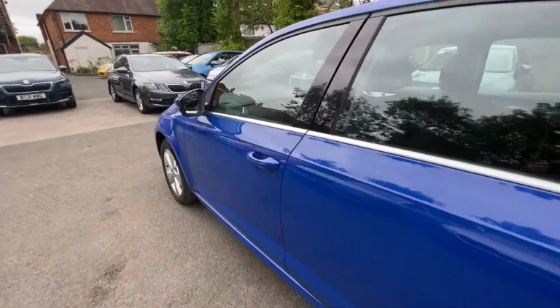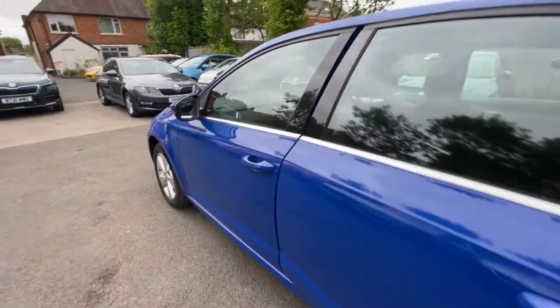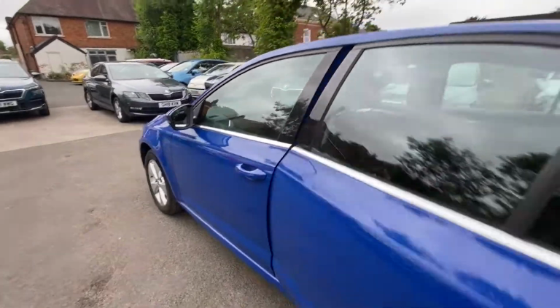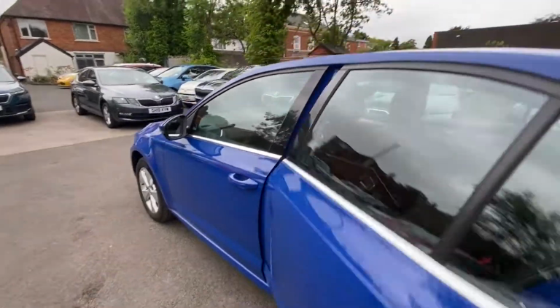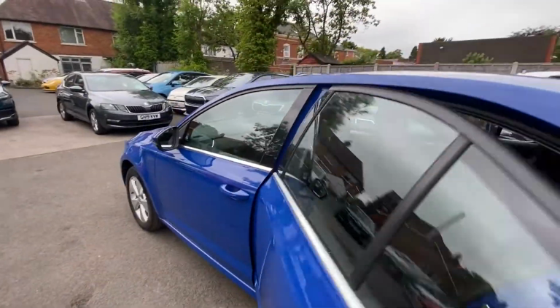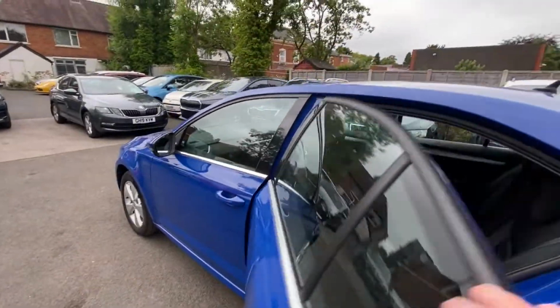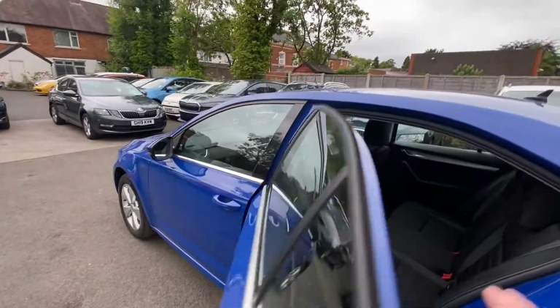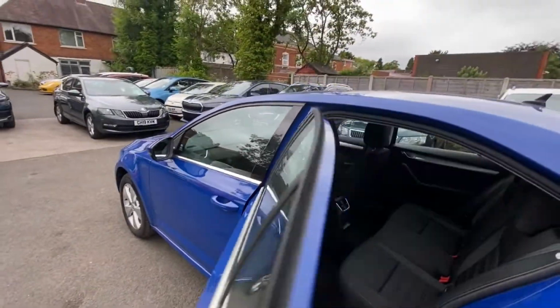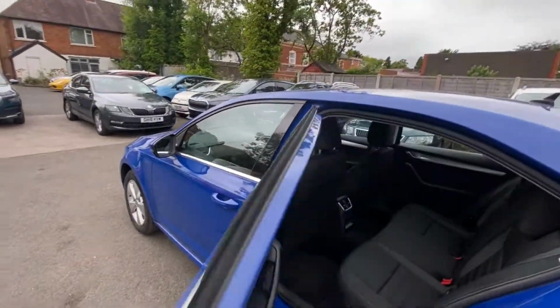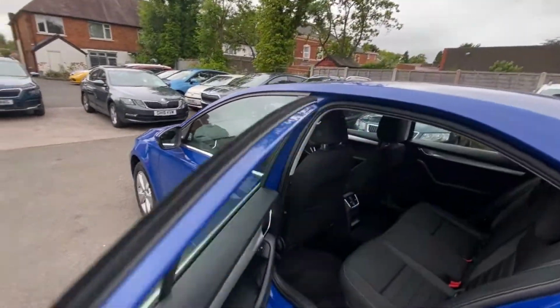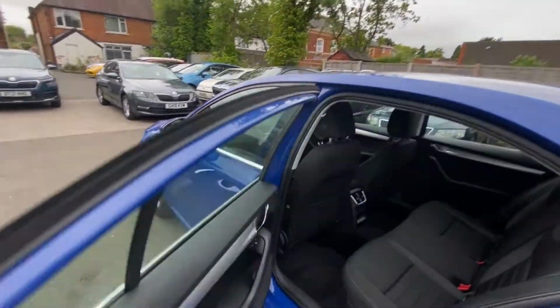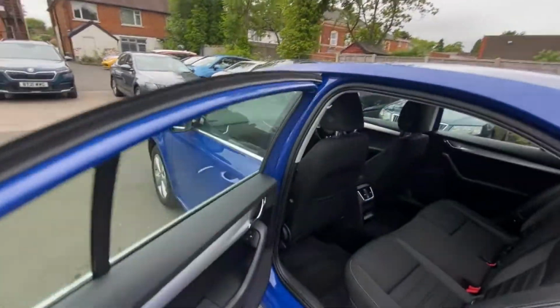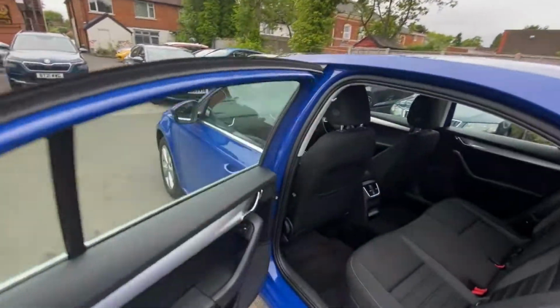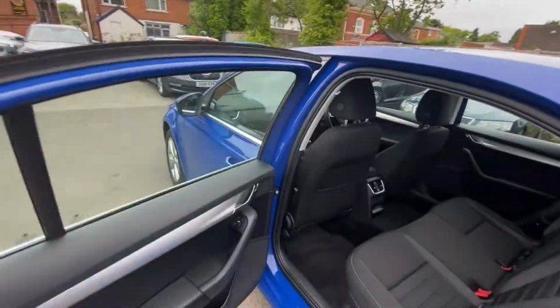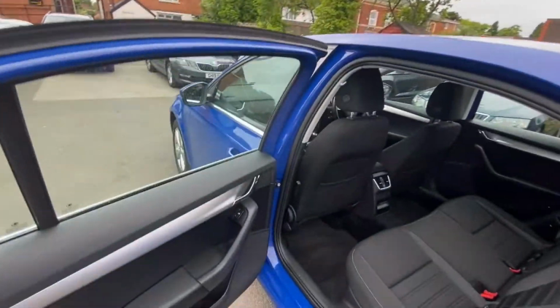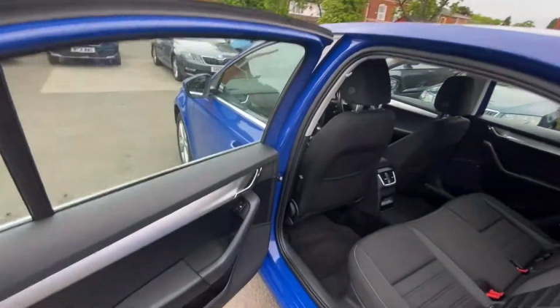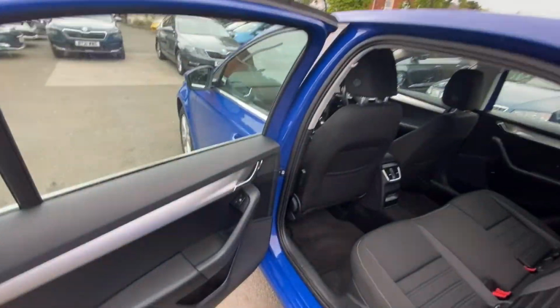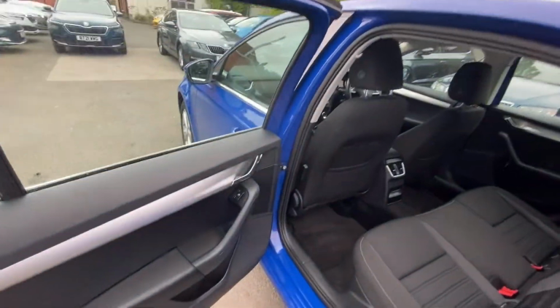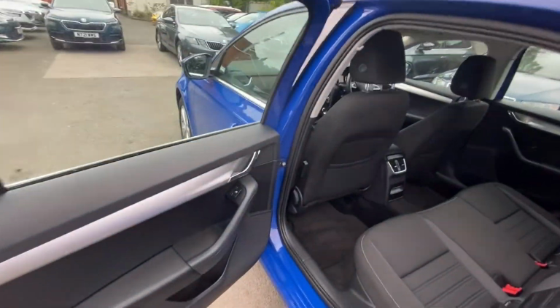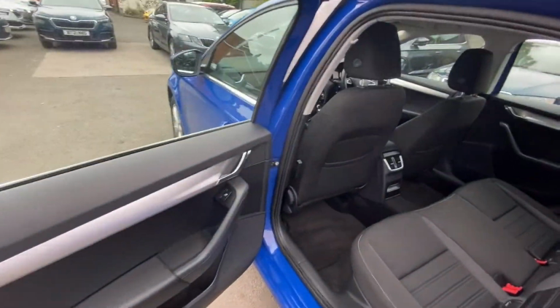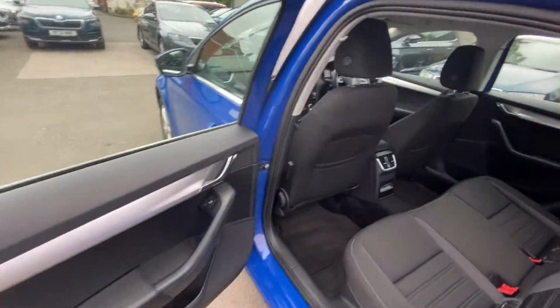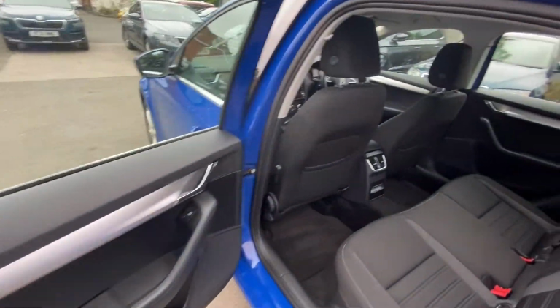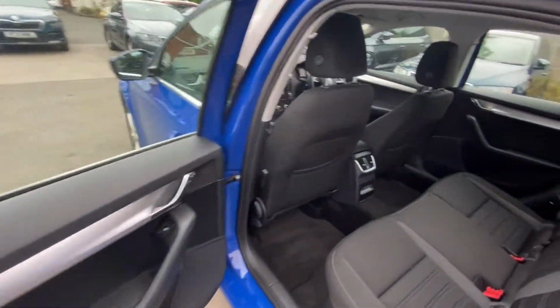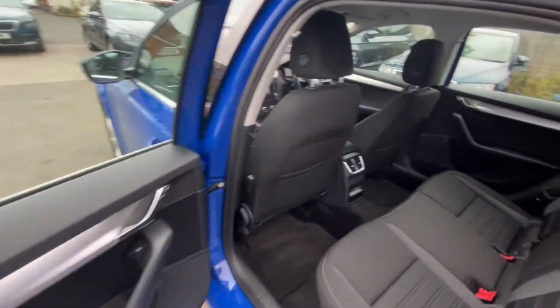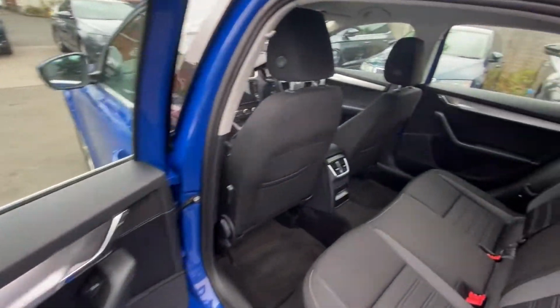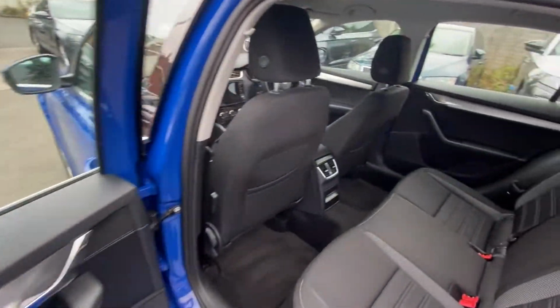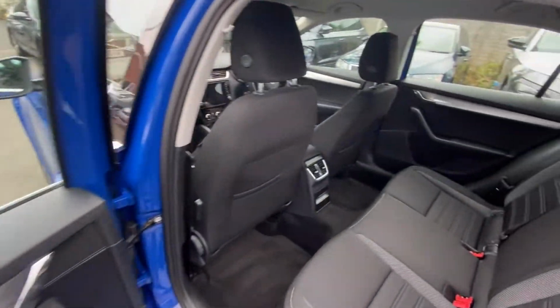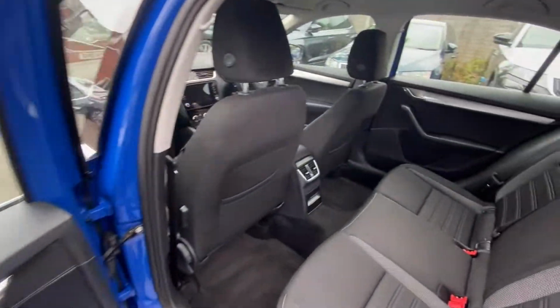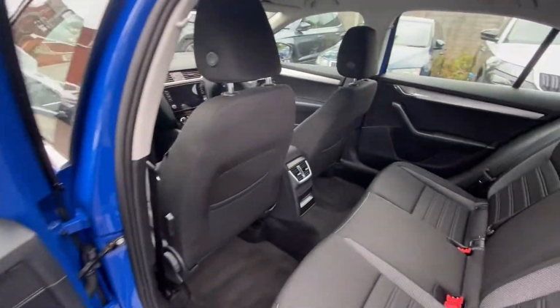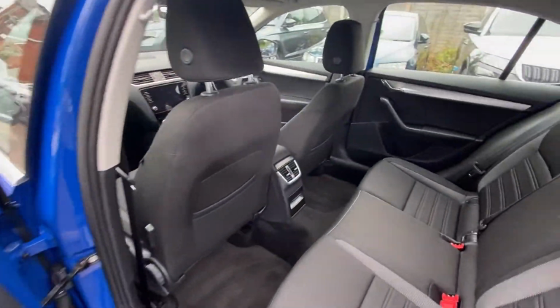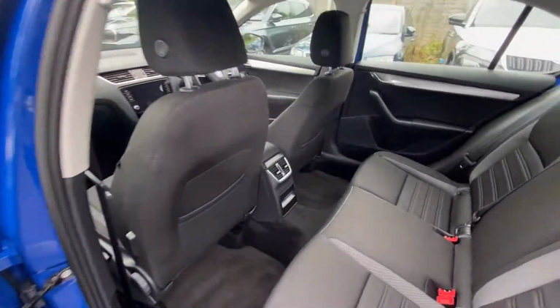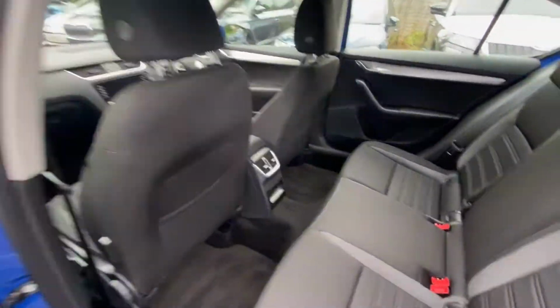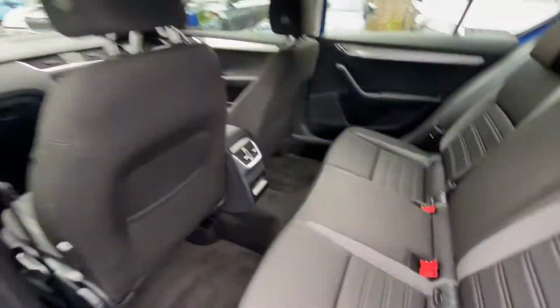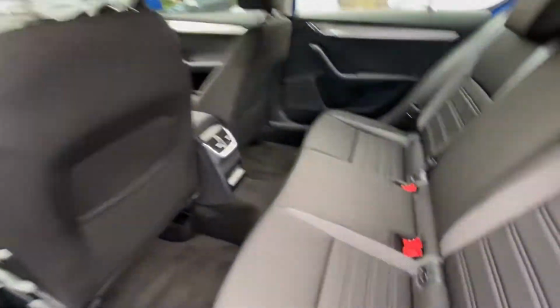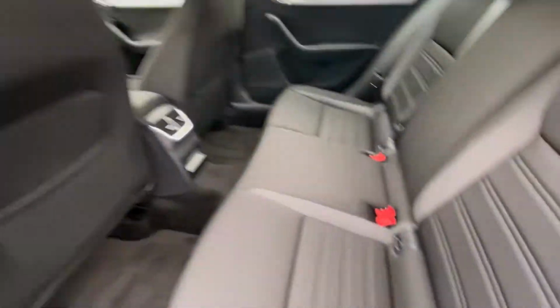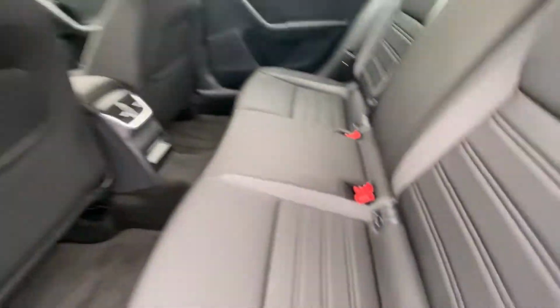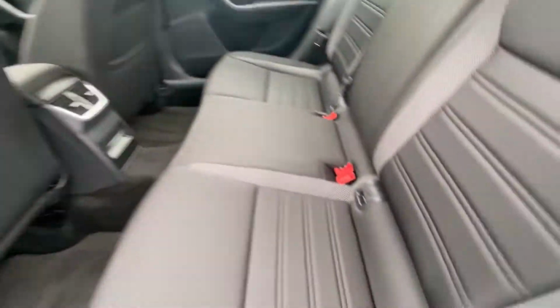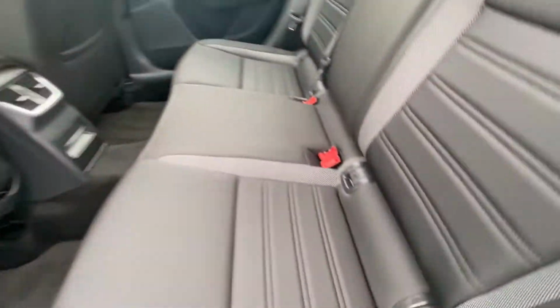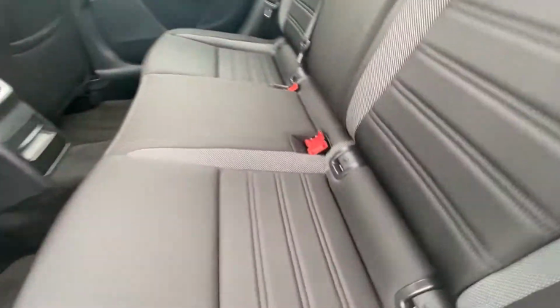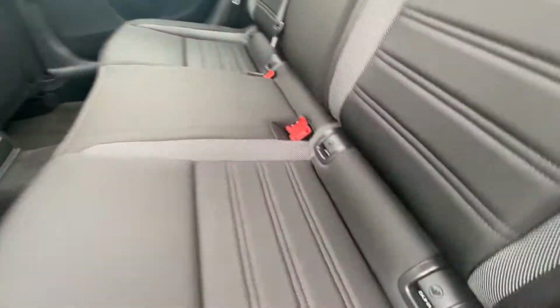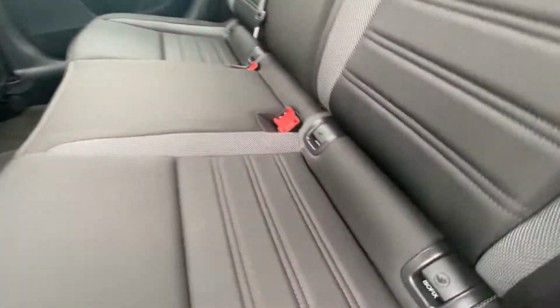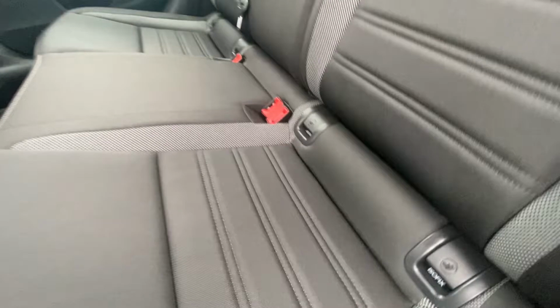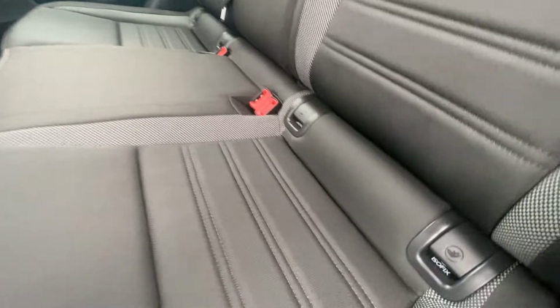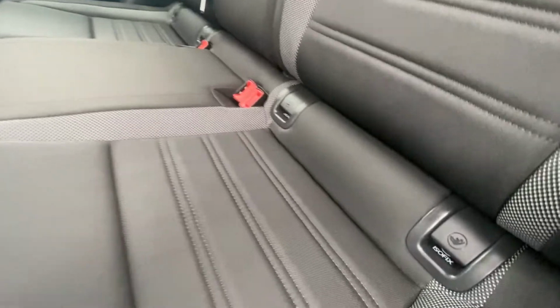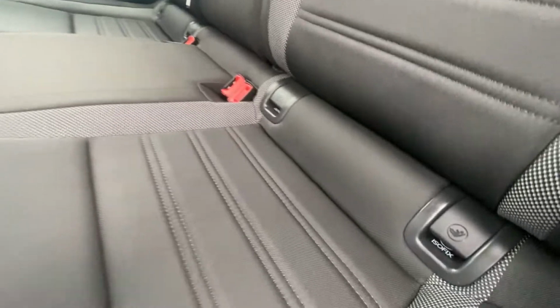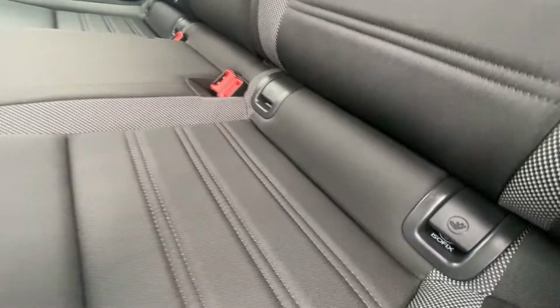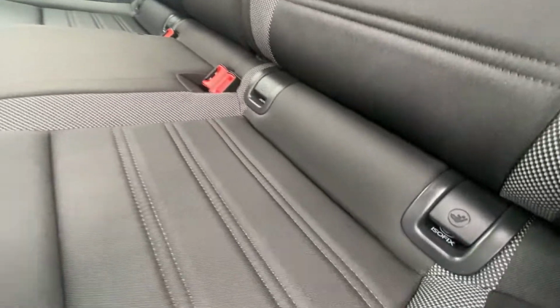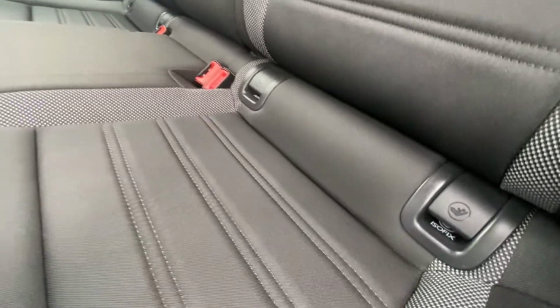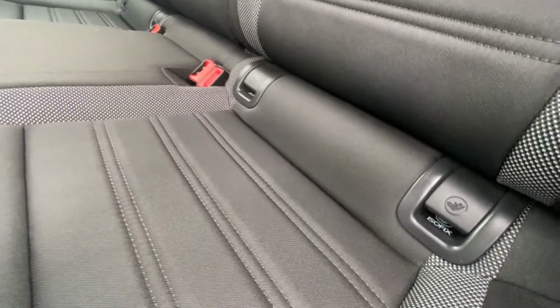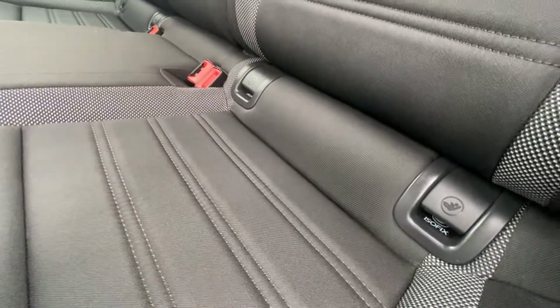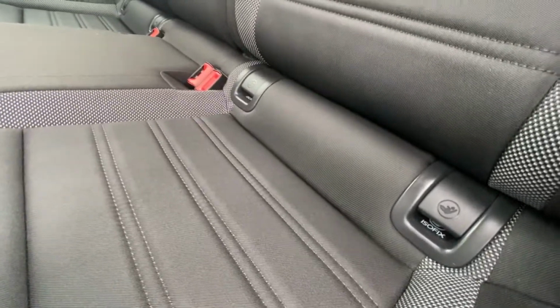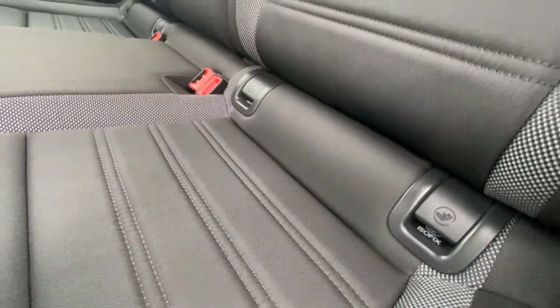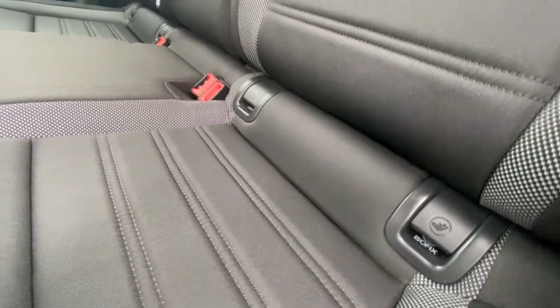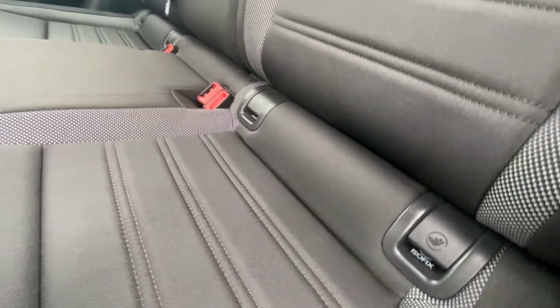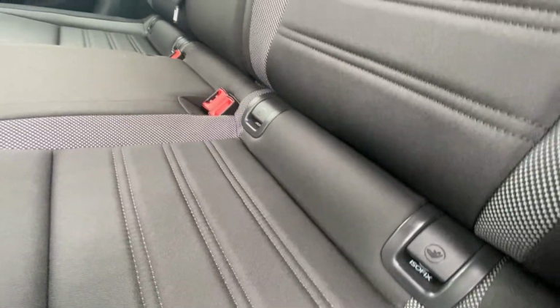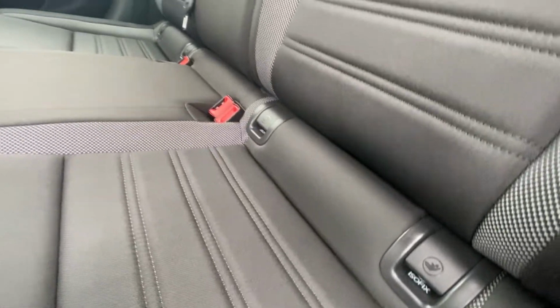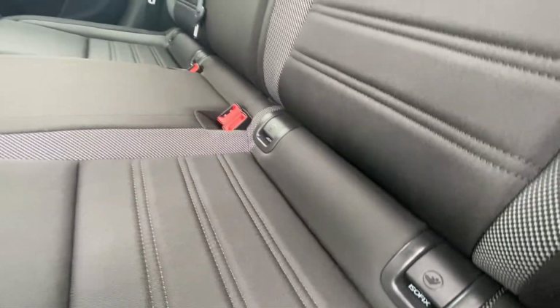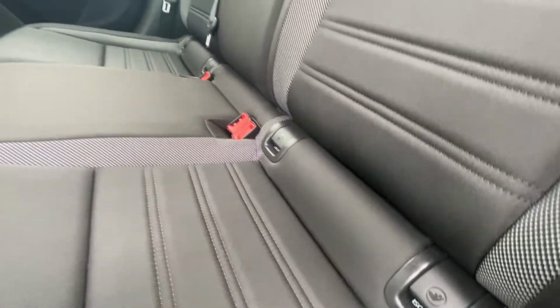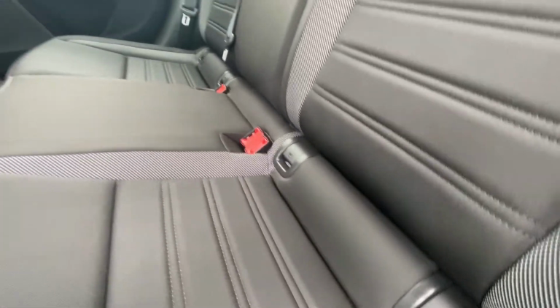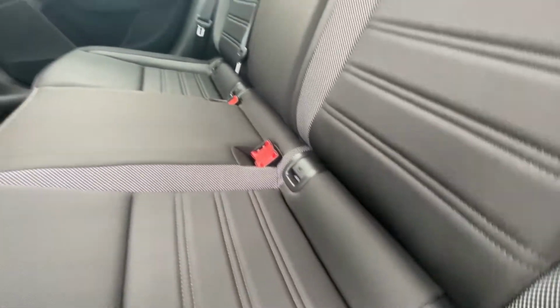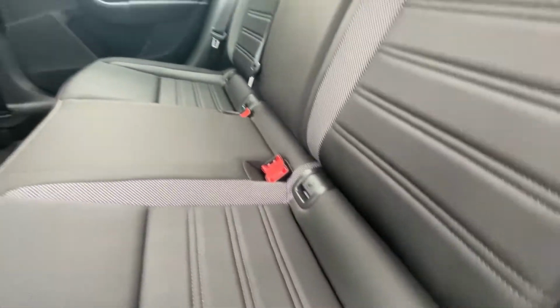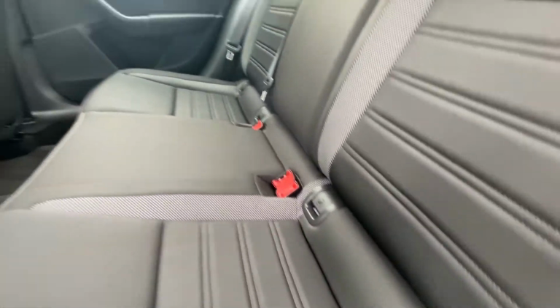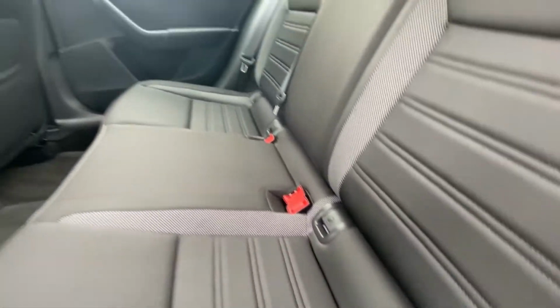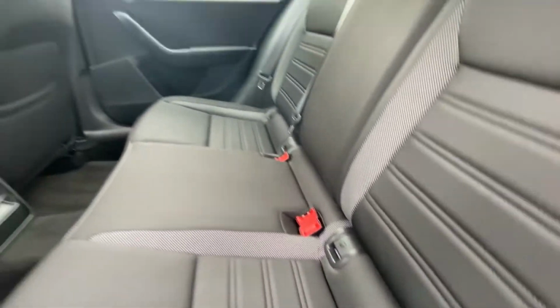Taking a look in the back again — there are vents in the back, and also isofix points for those child seats.